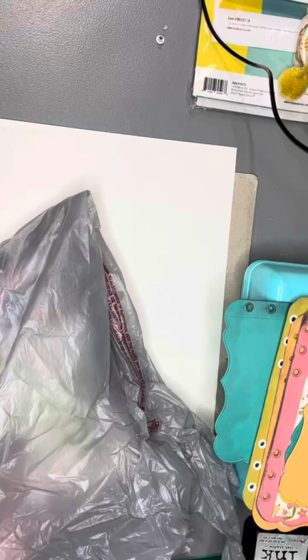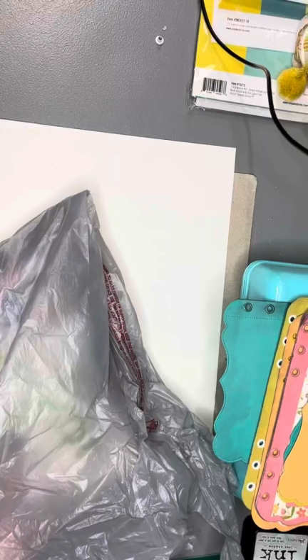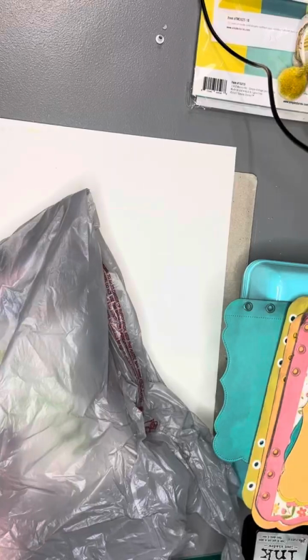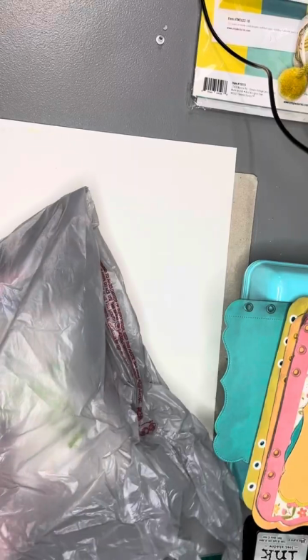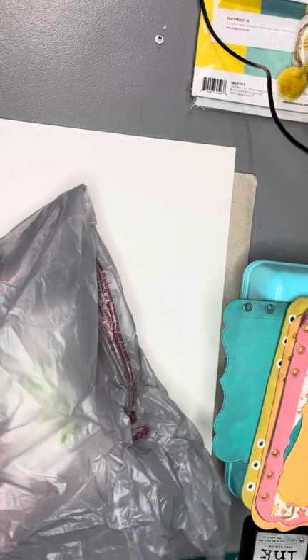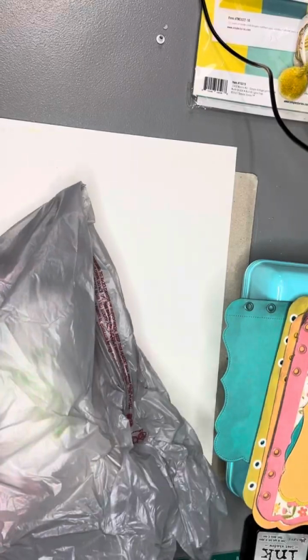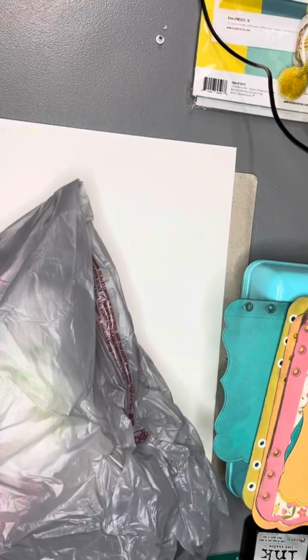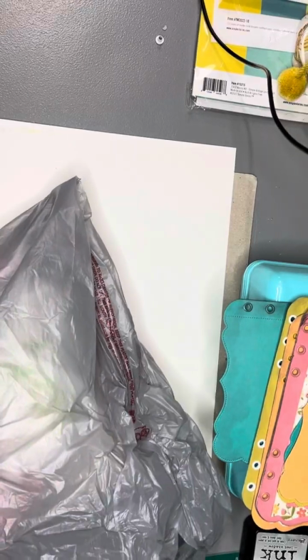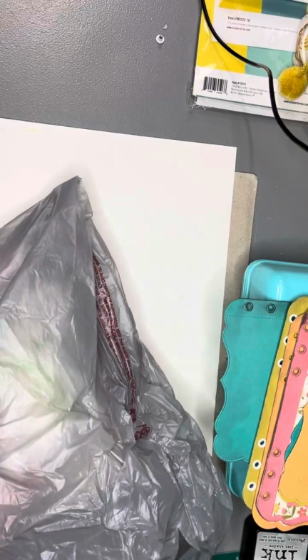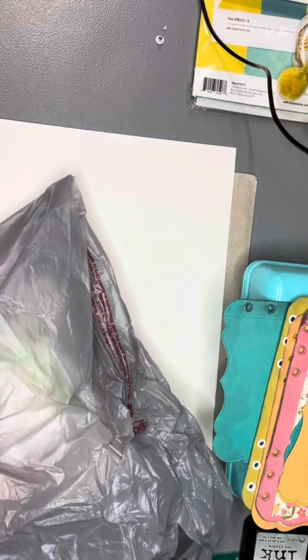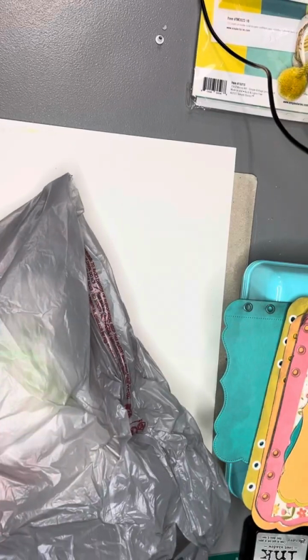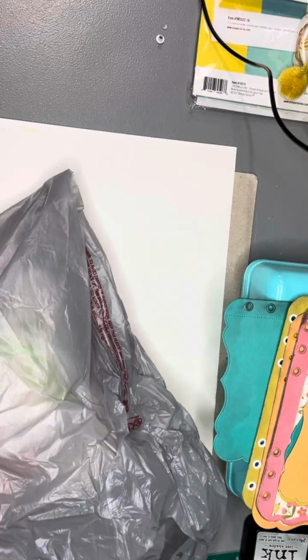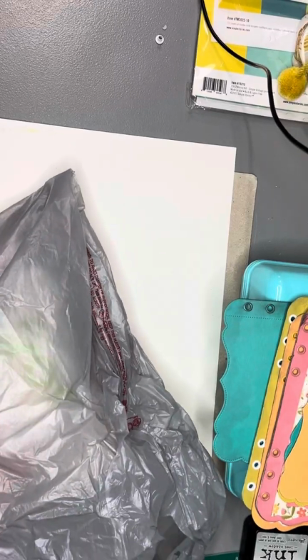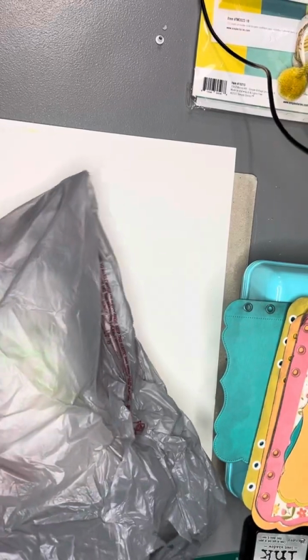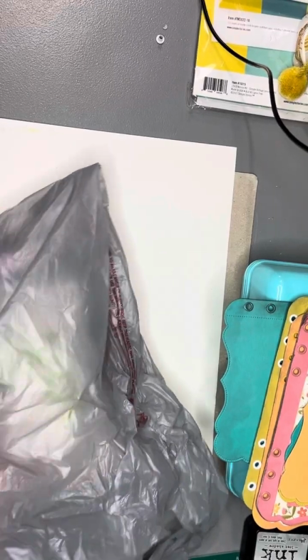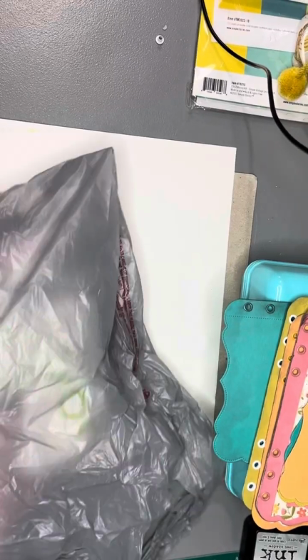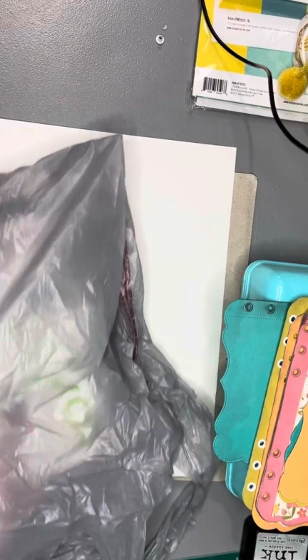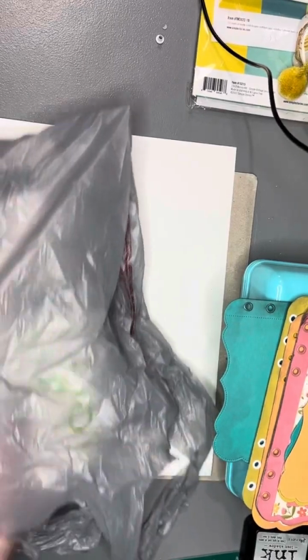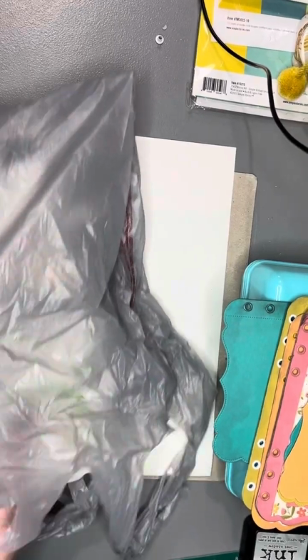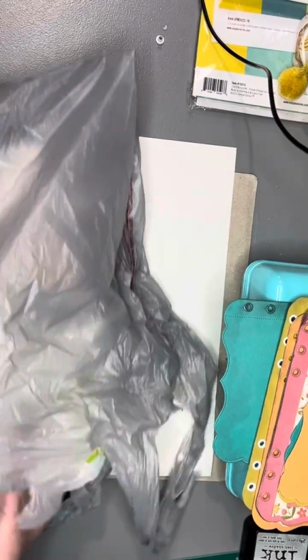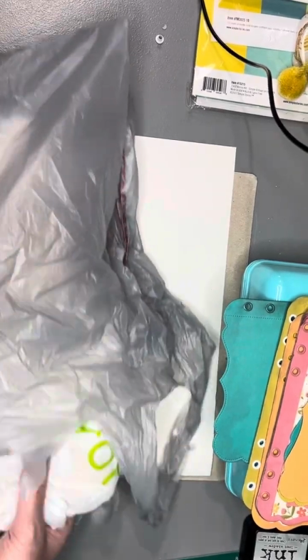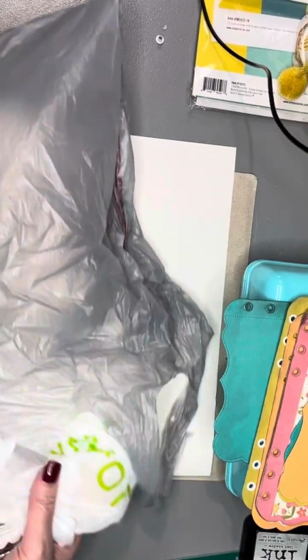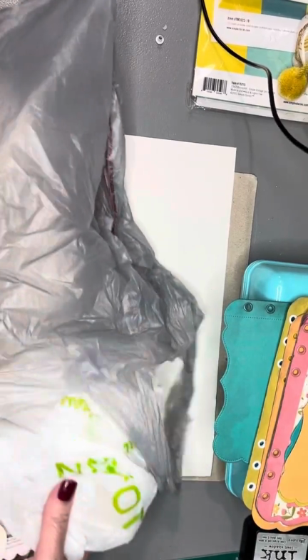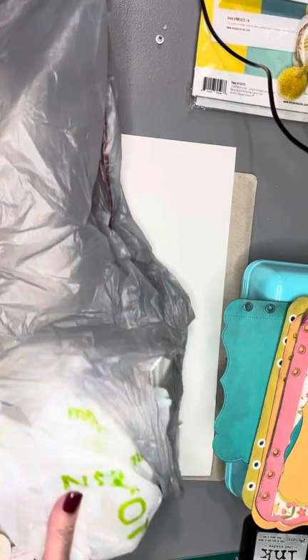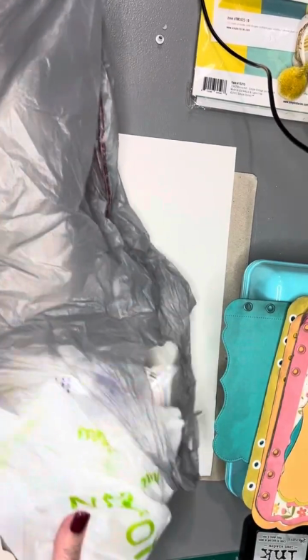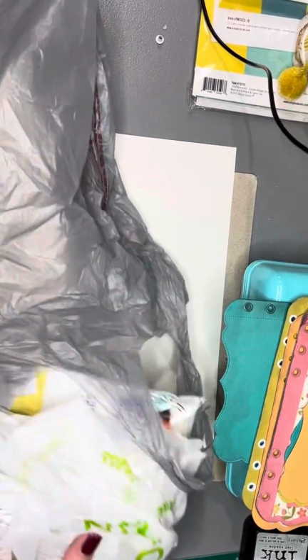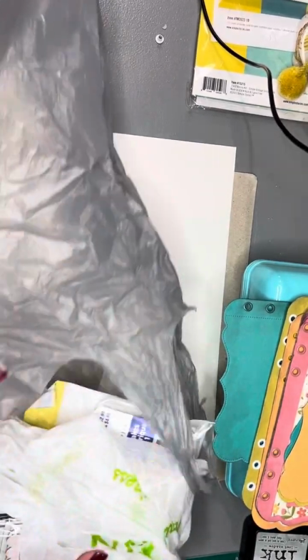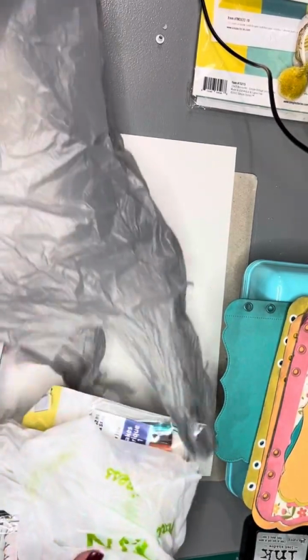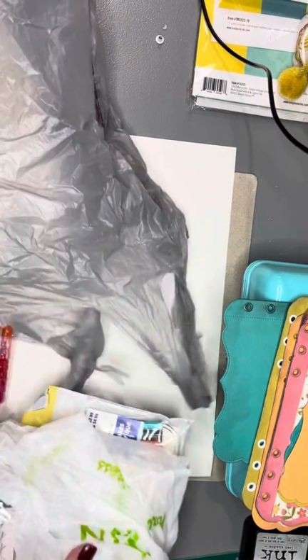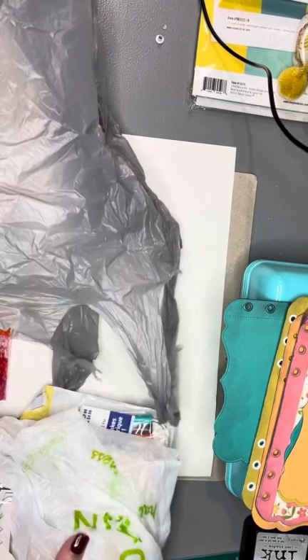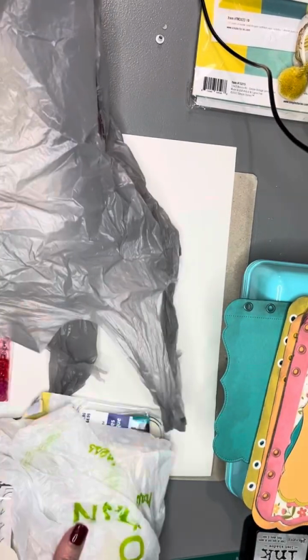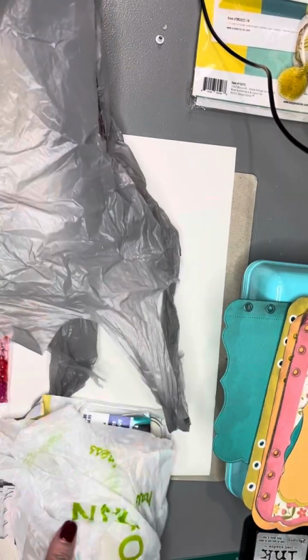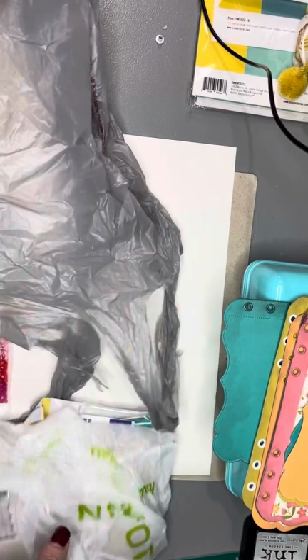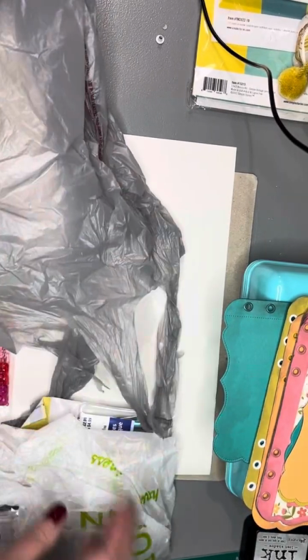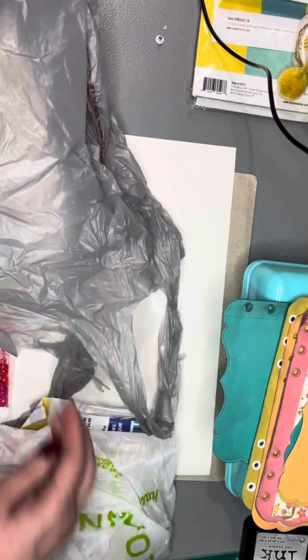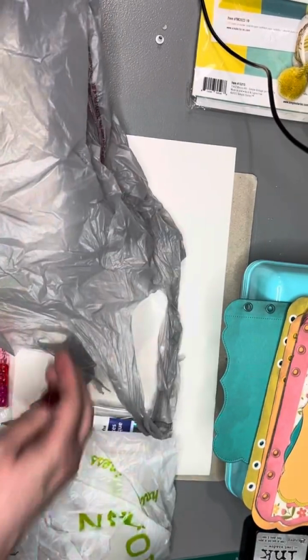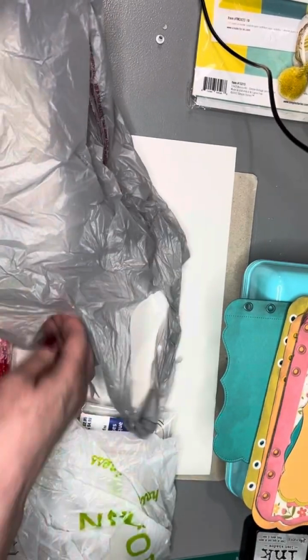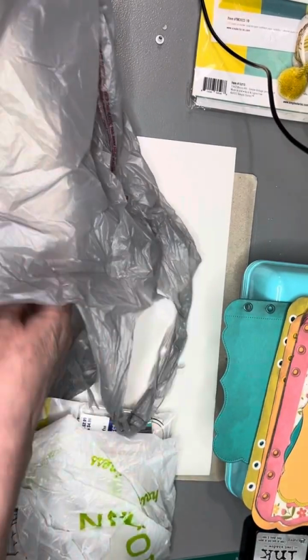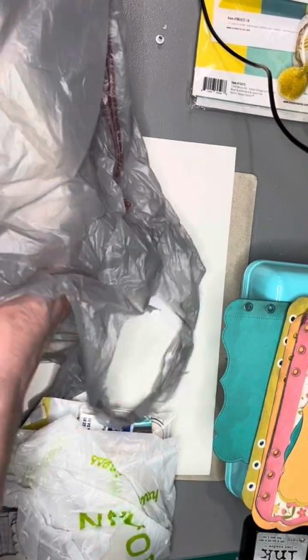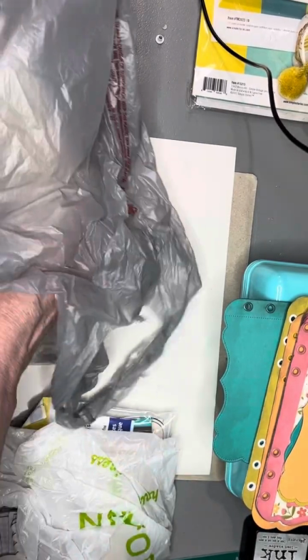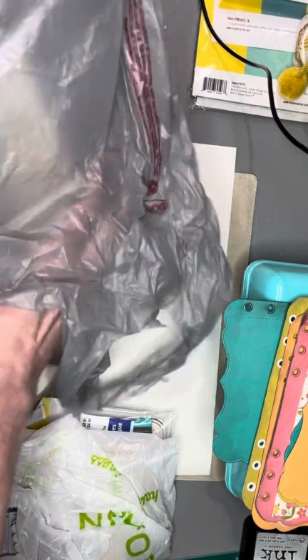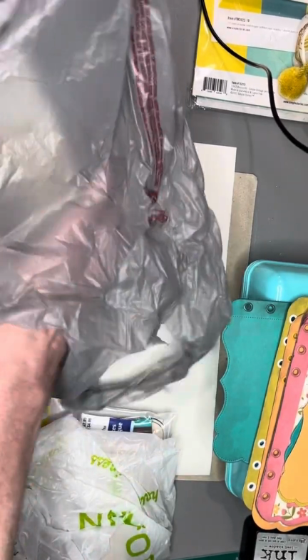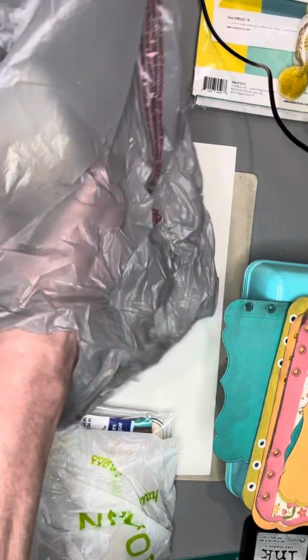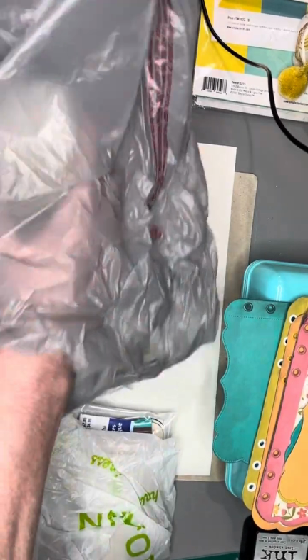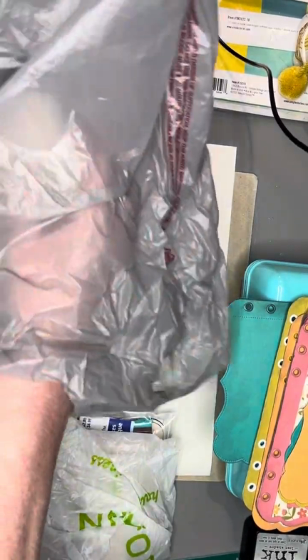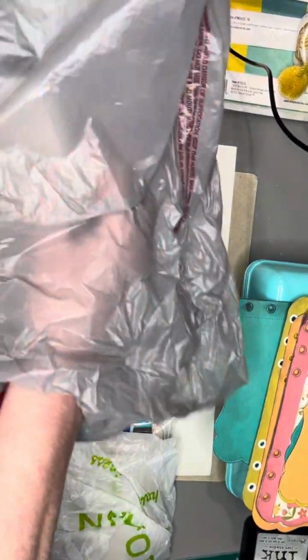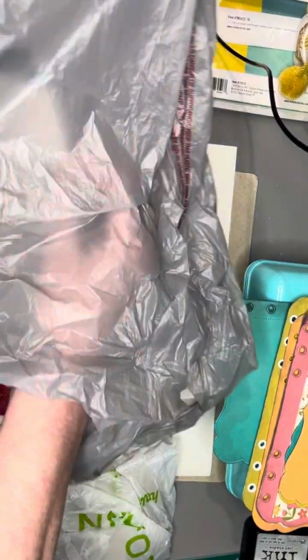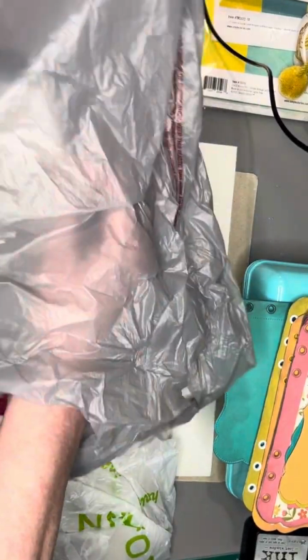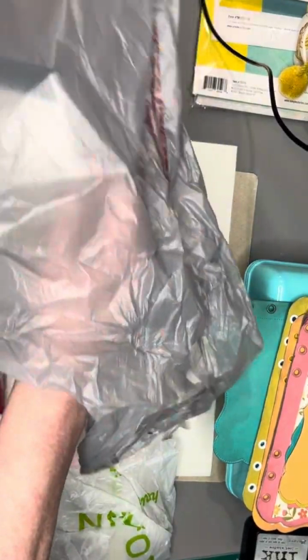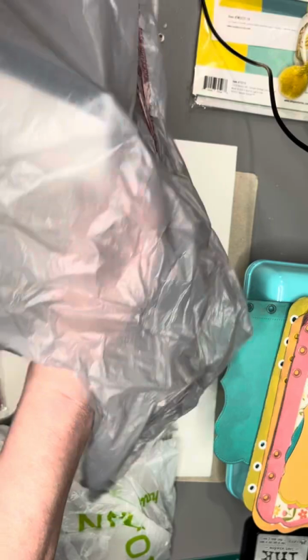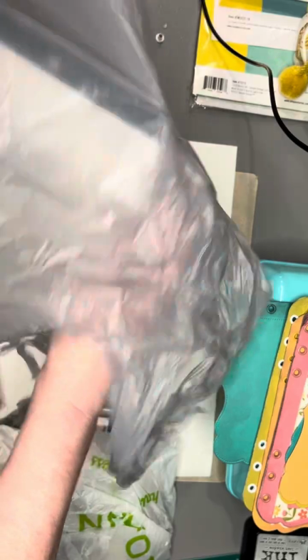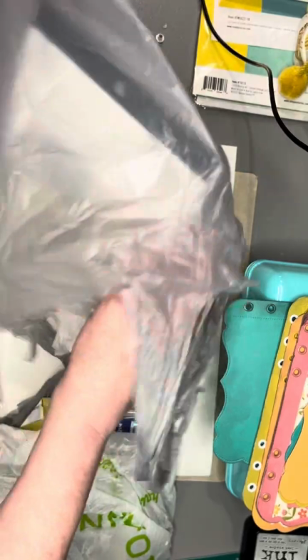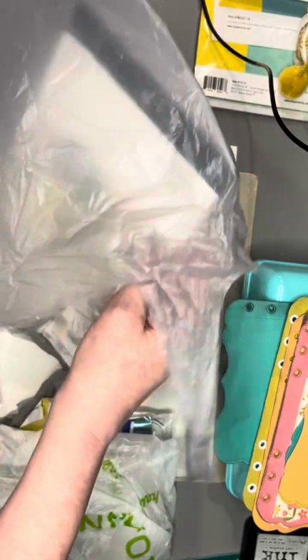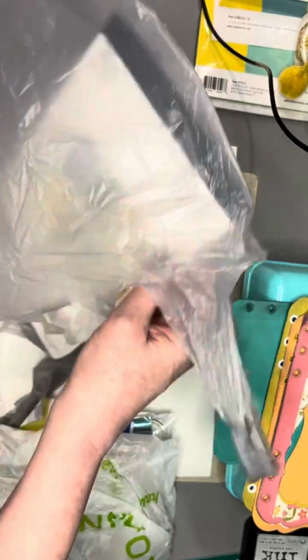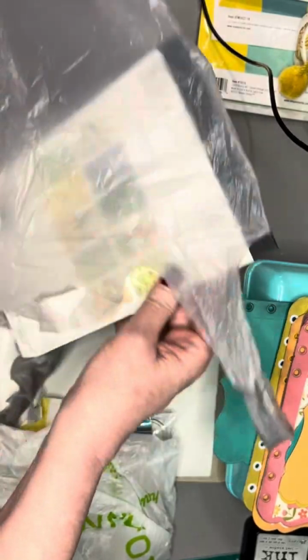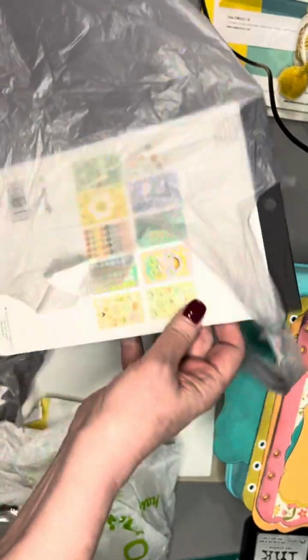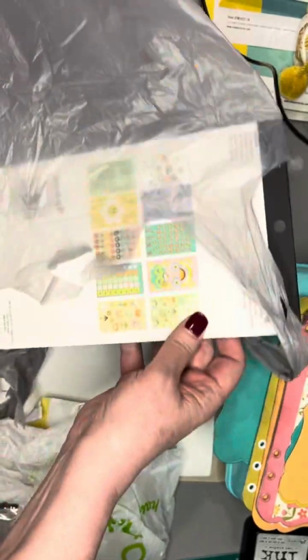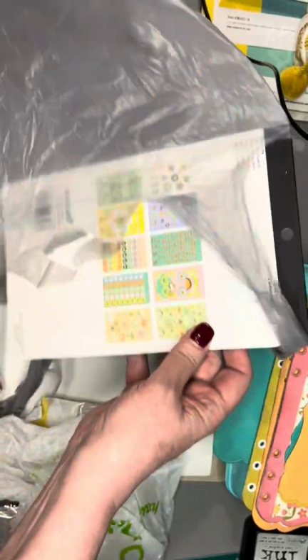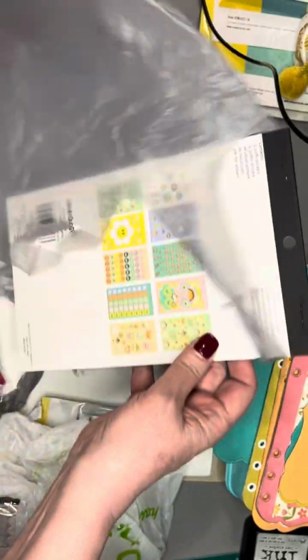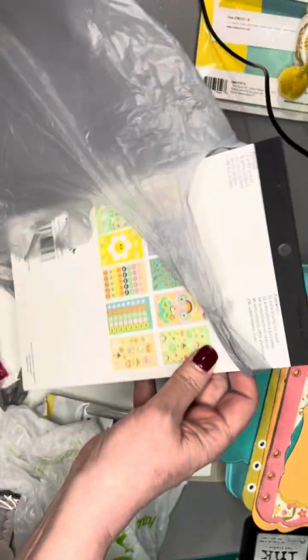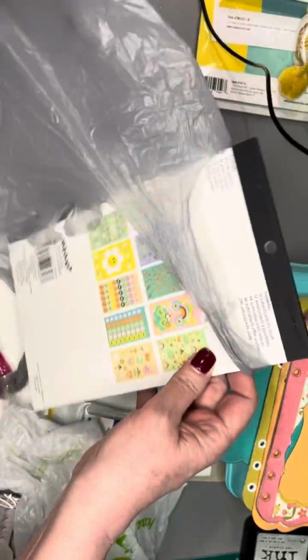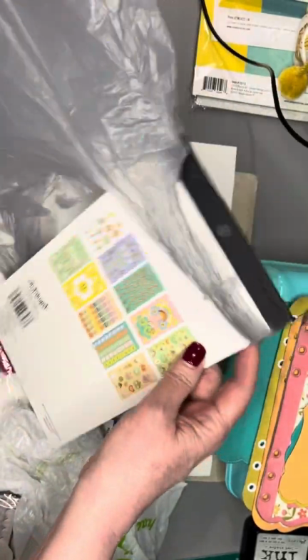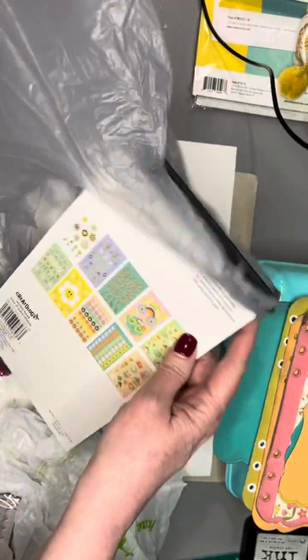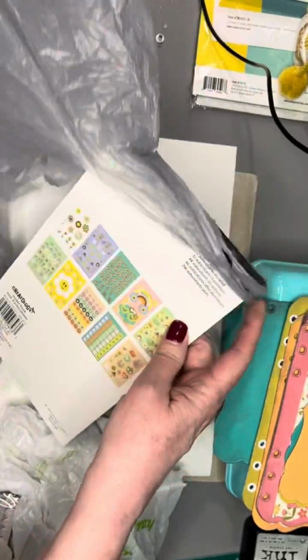Hi guys, it's Karis. I'm here with a haul. There's not a lot of stuff, so I'm going to do it all together.